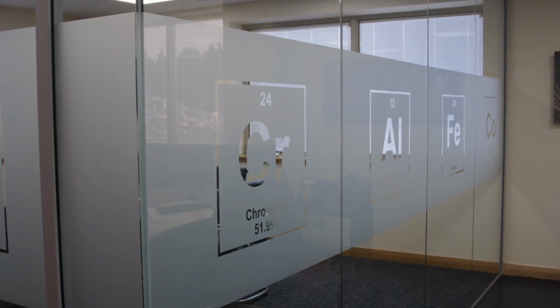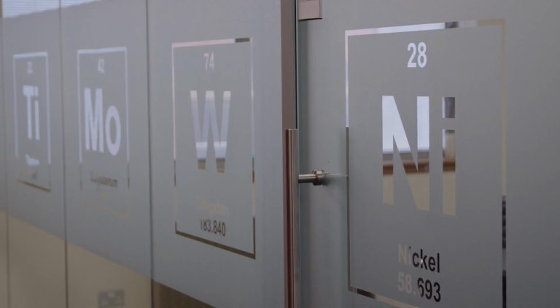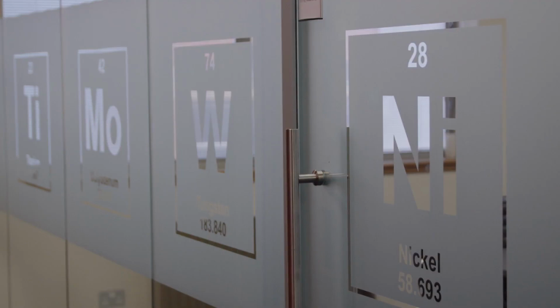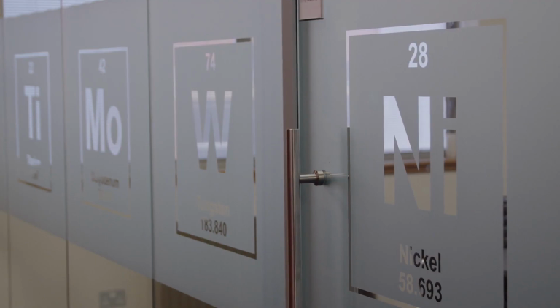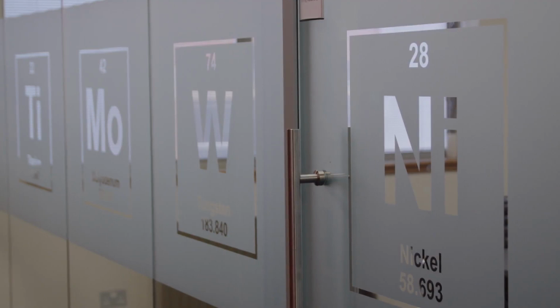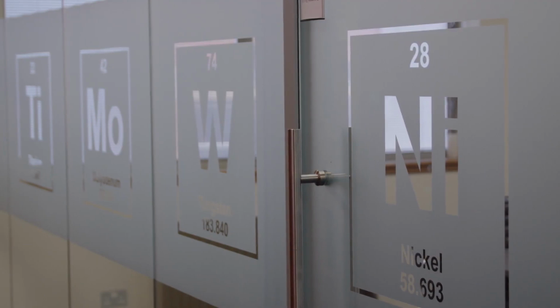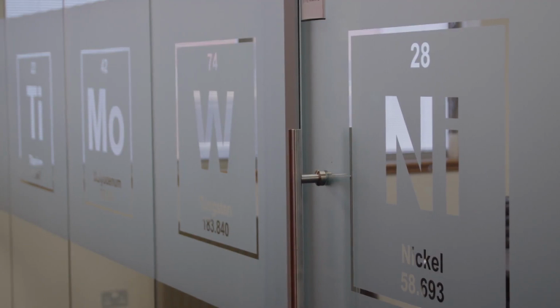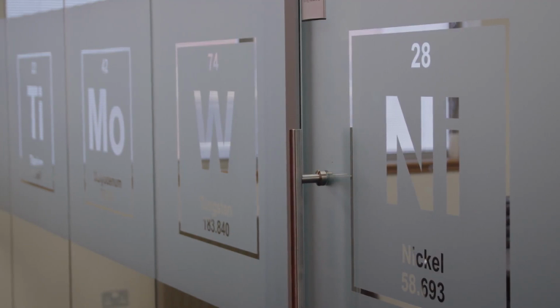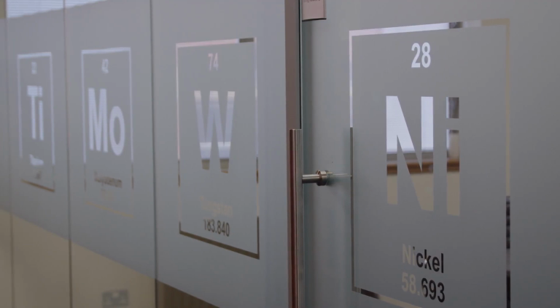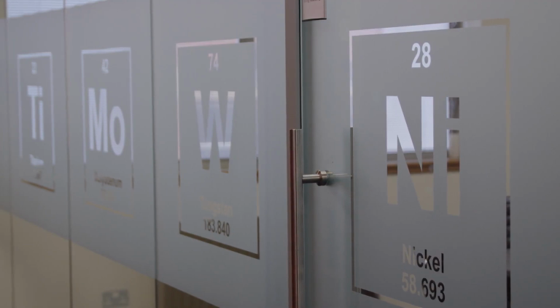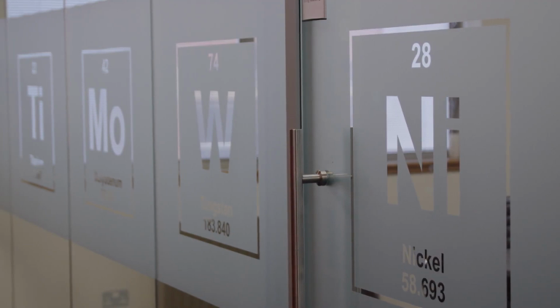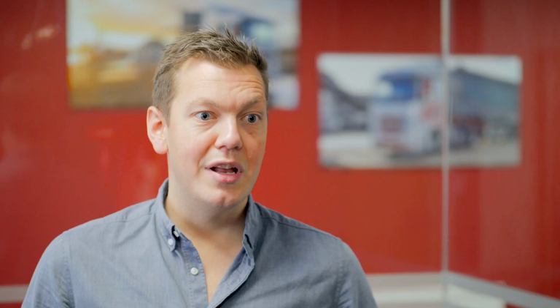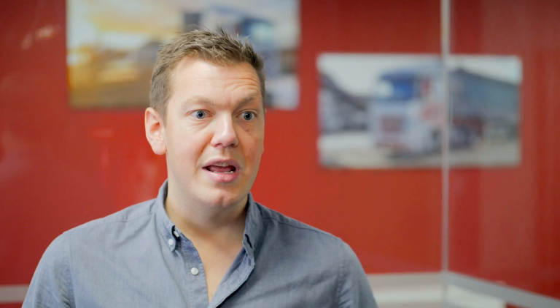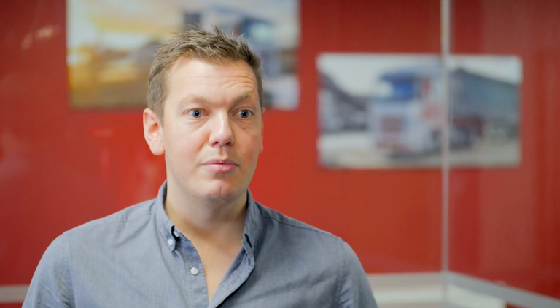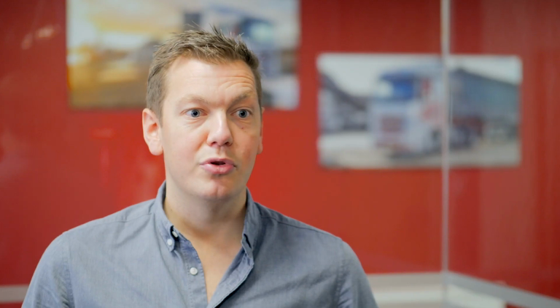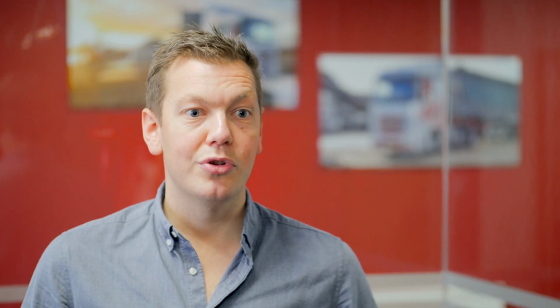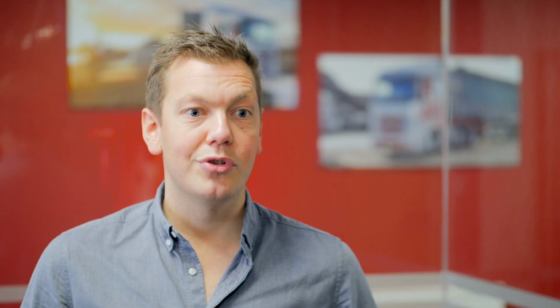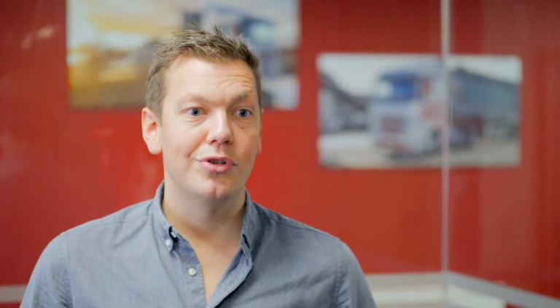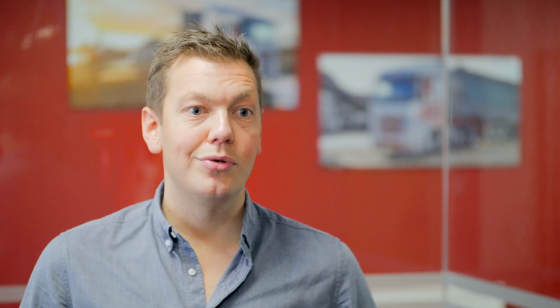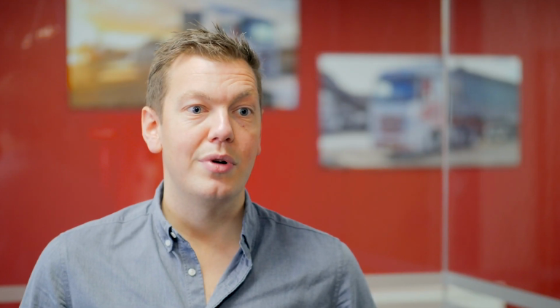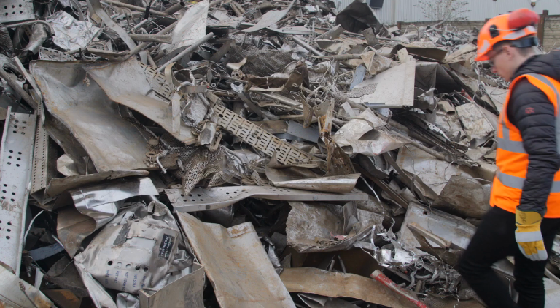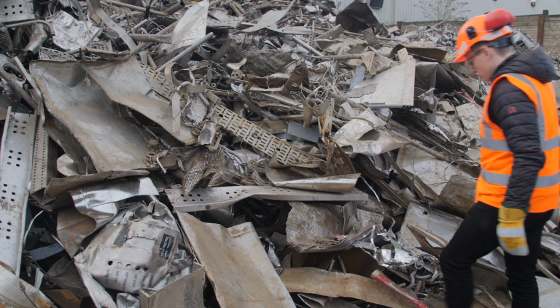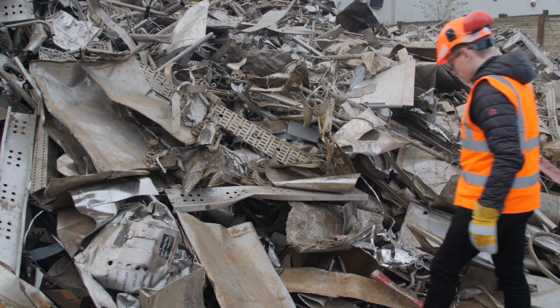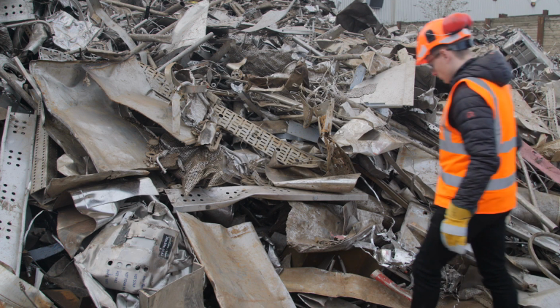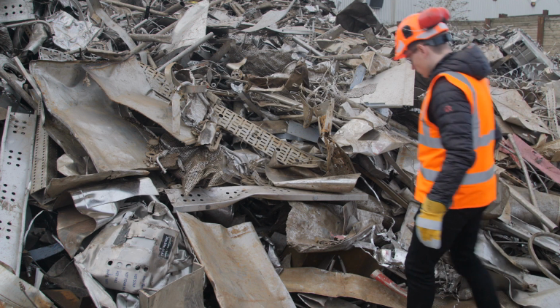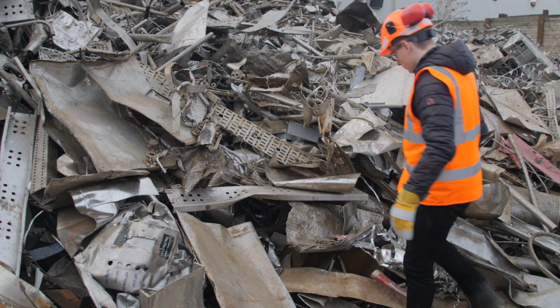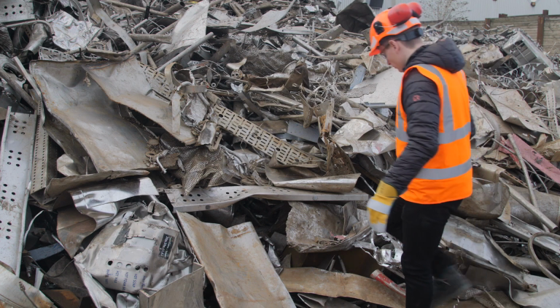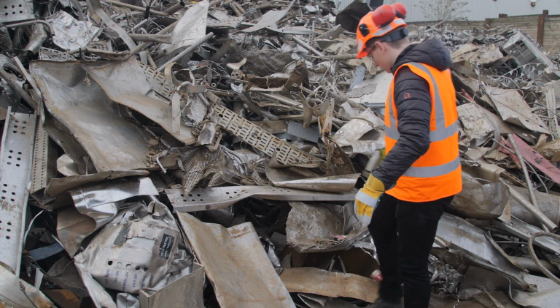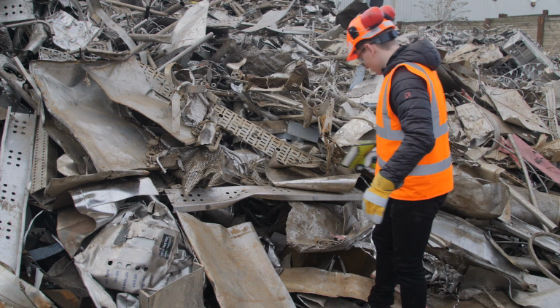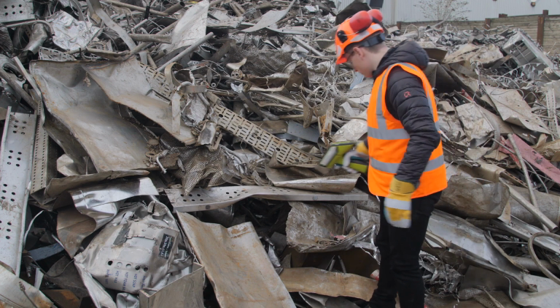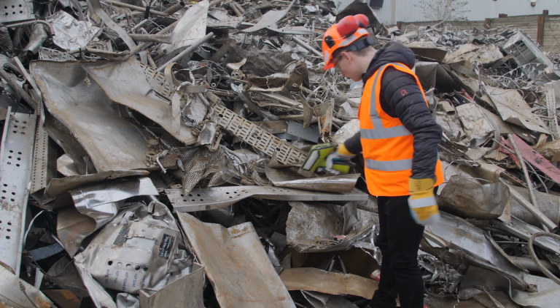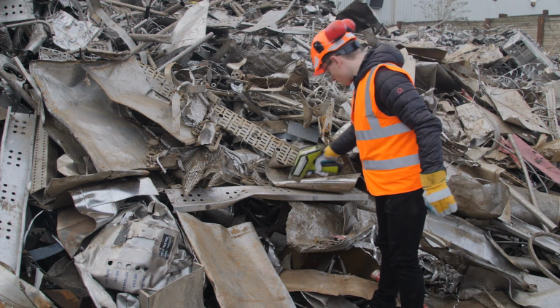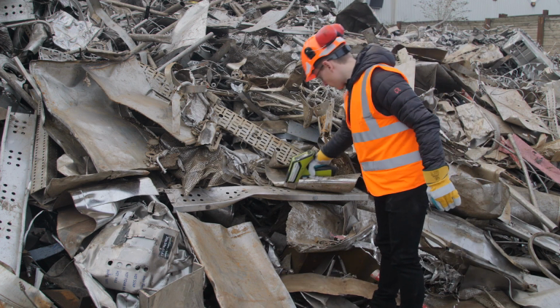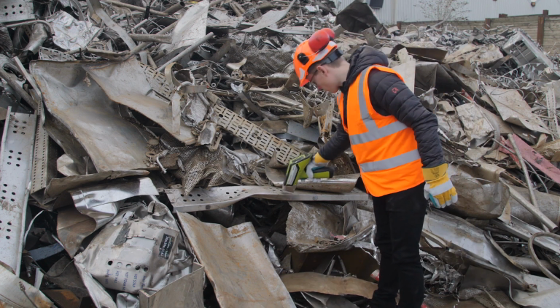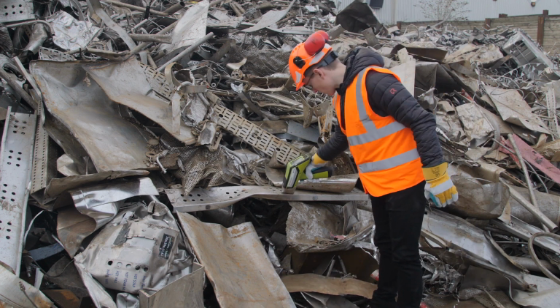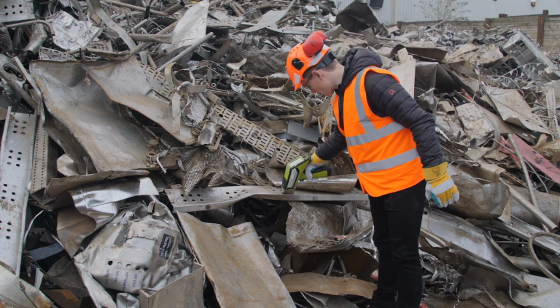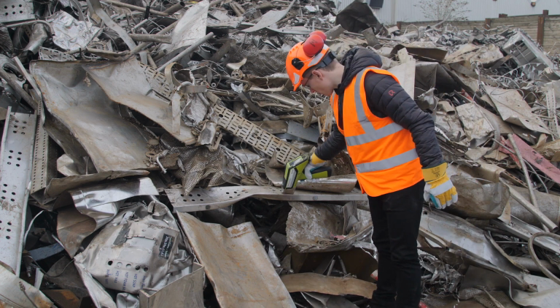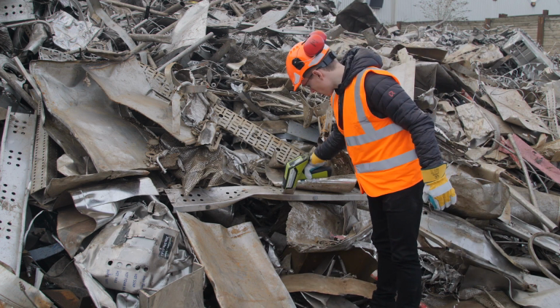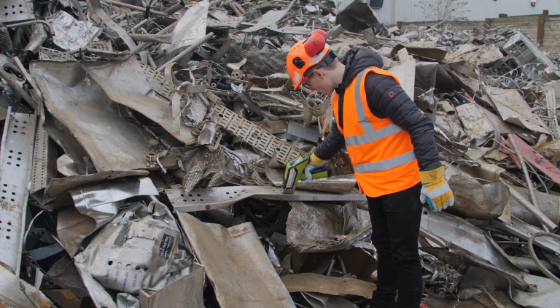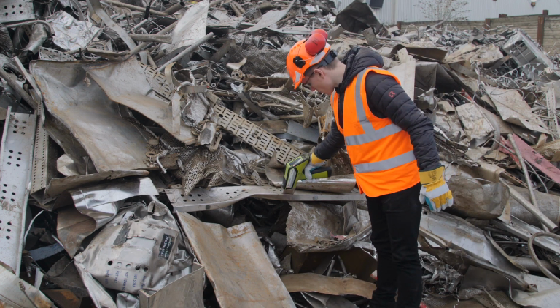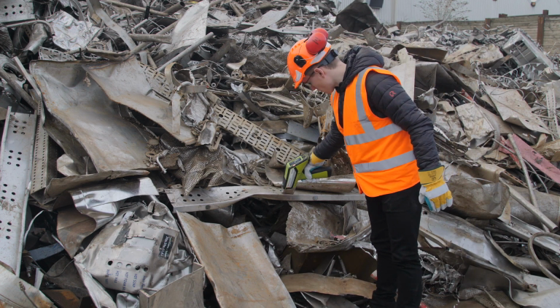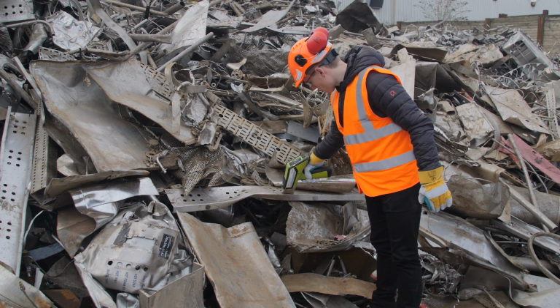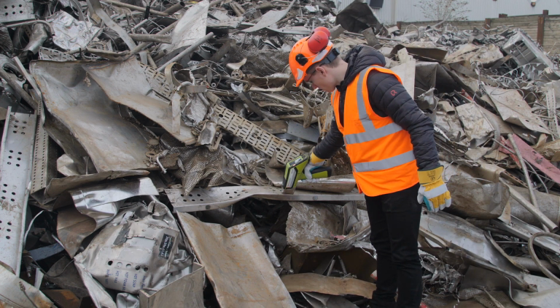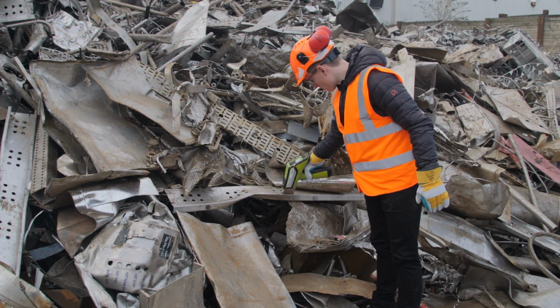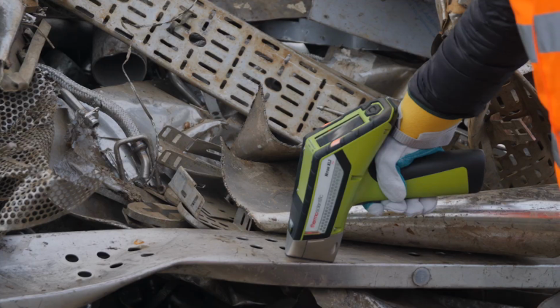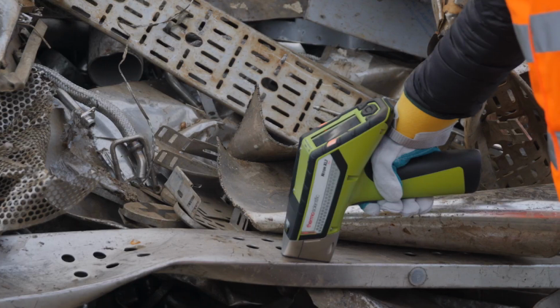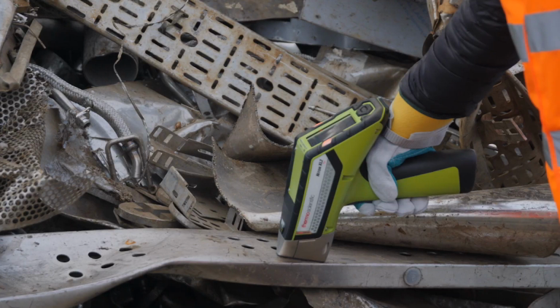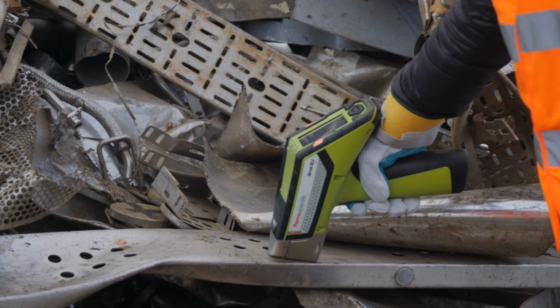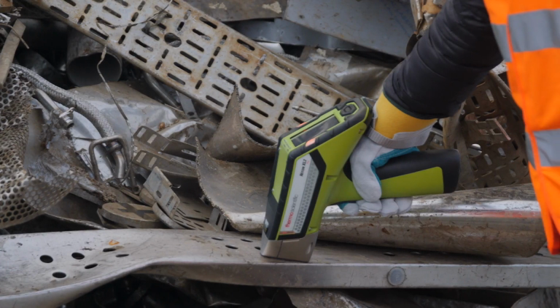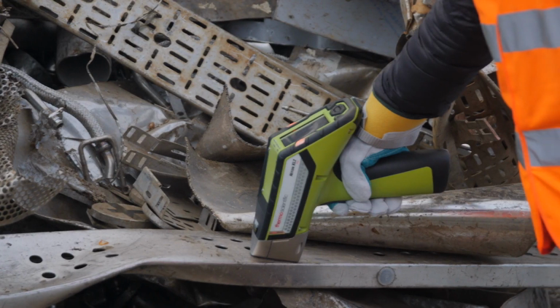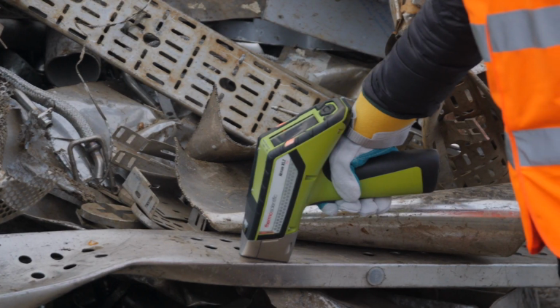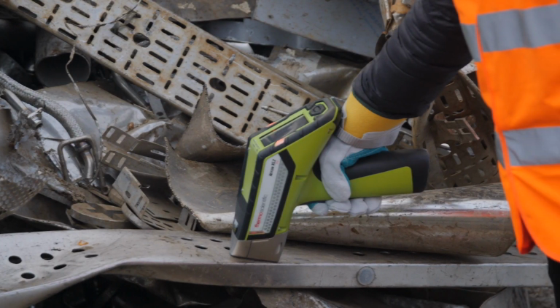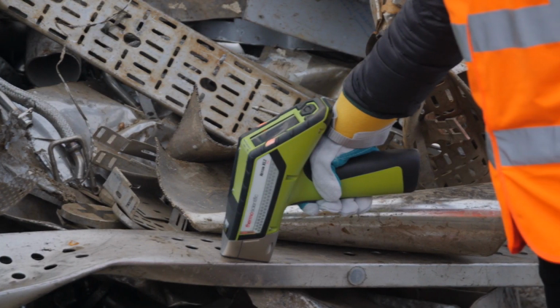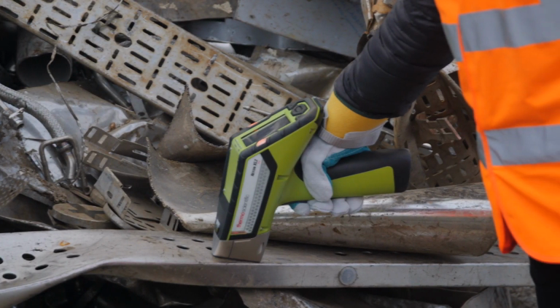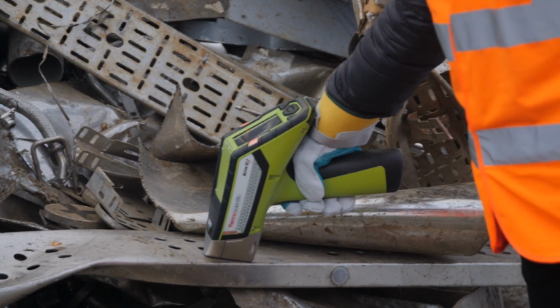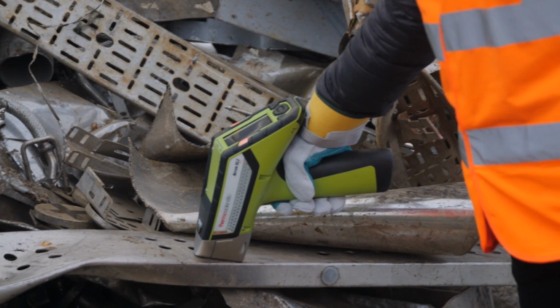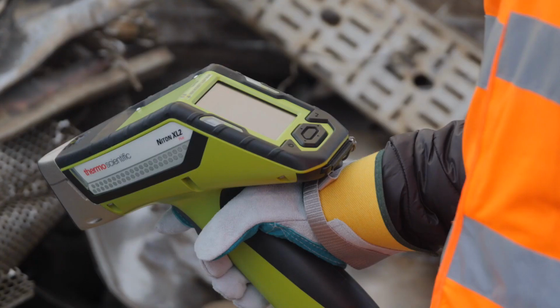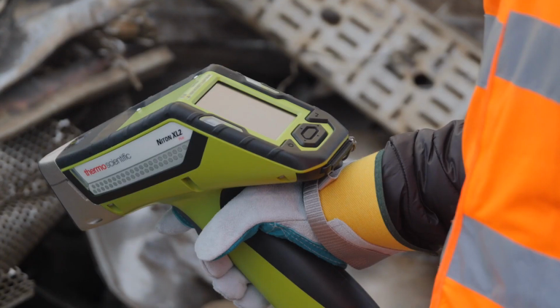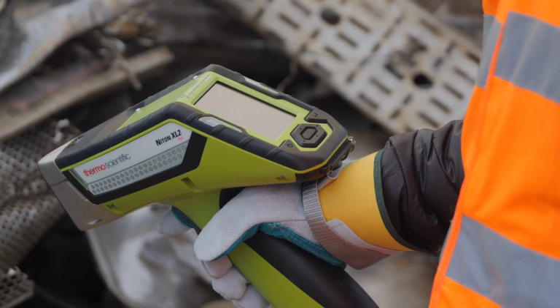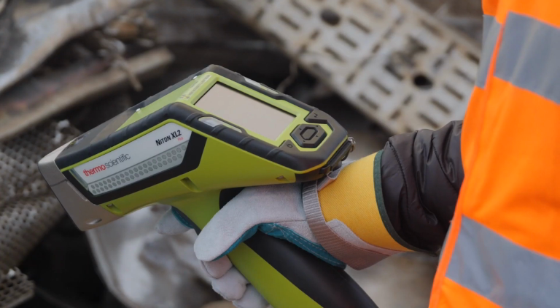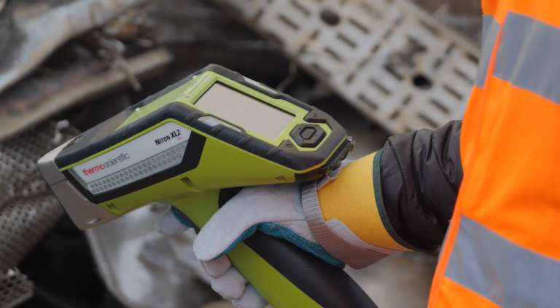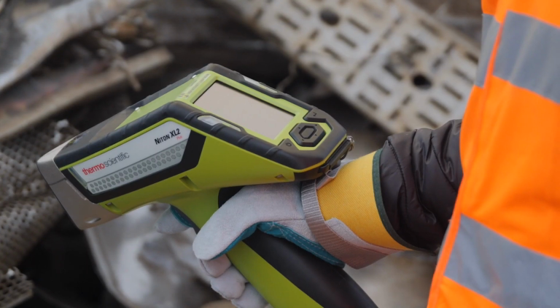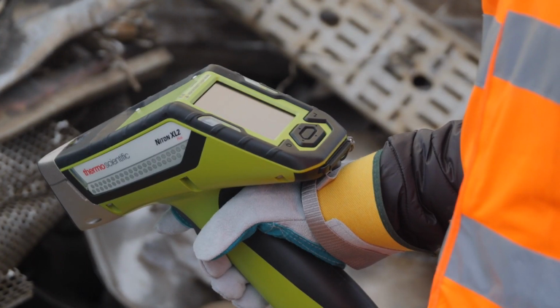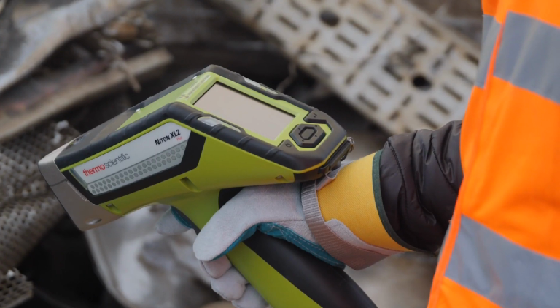The Niton analyzer enables us to analyze the material out on the yard much more instantaneously and keep our costs down within the laboratory.